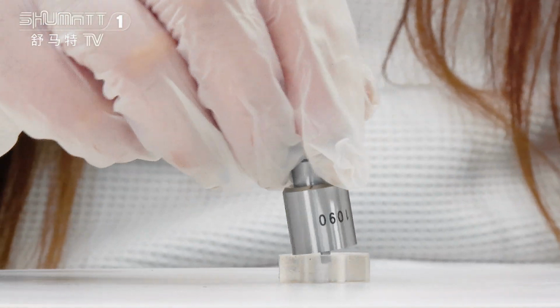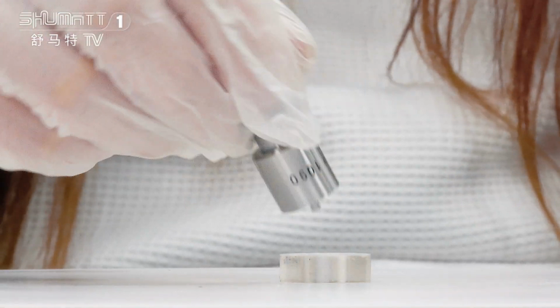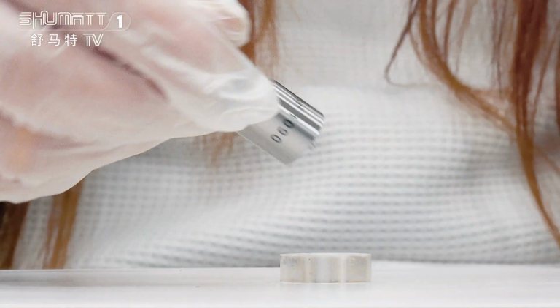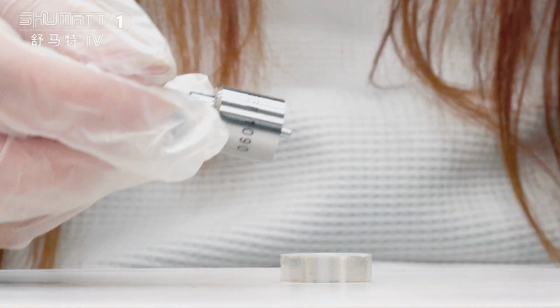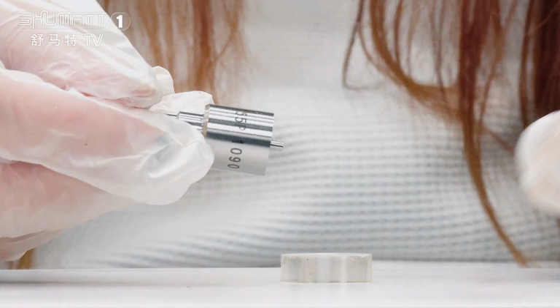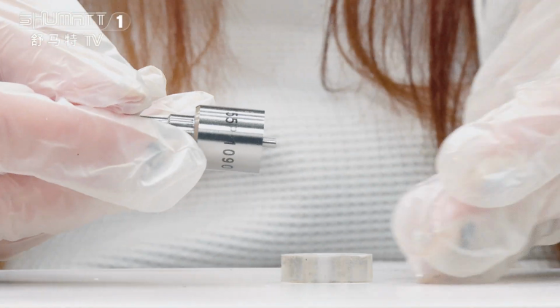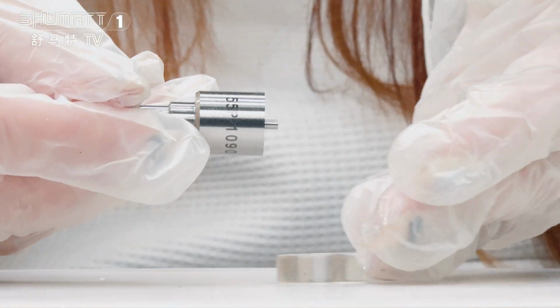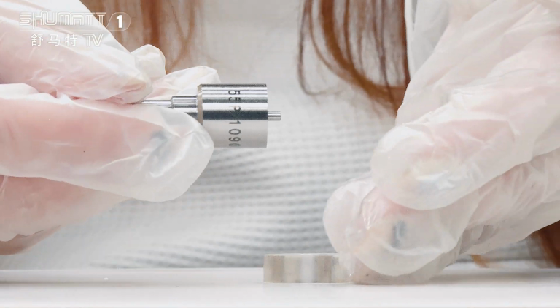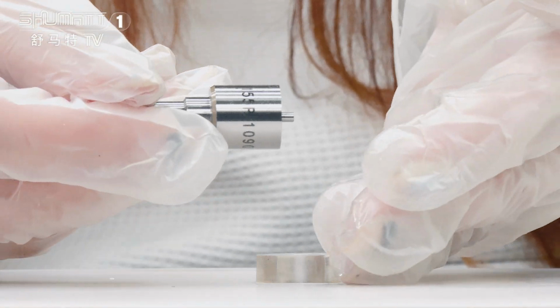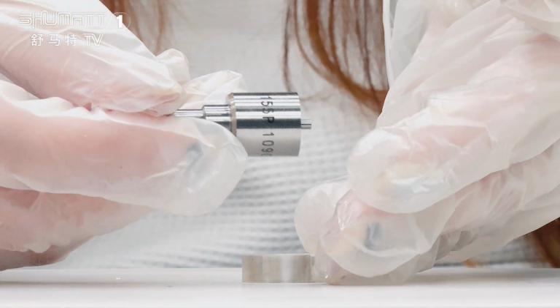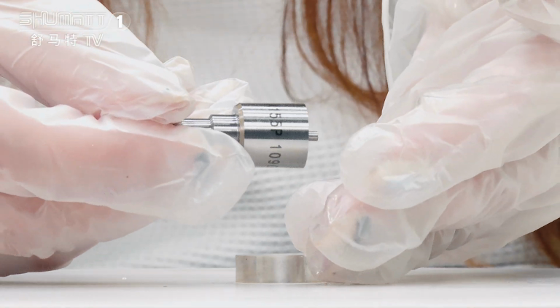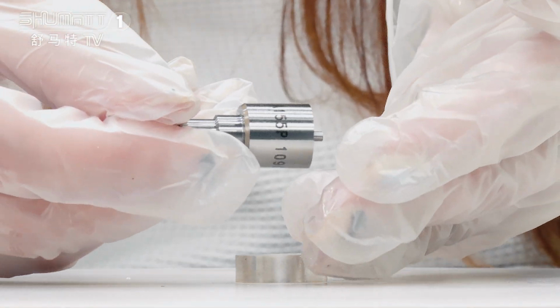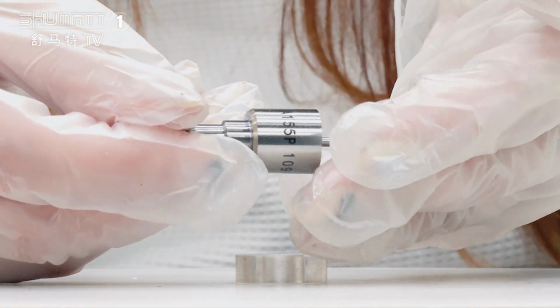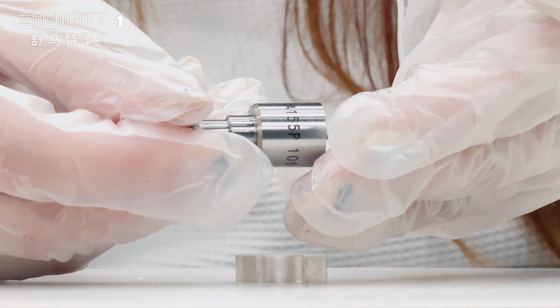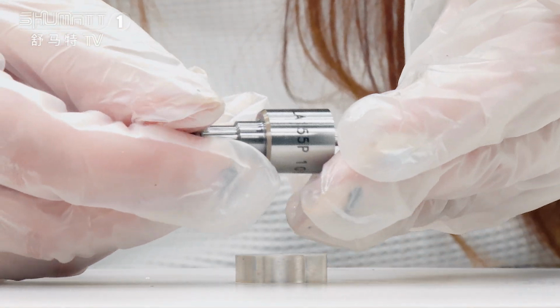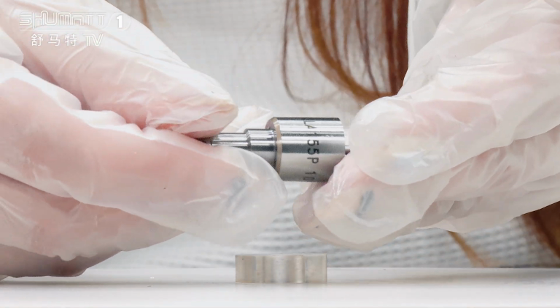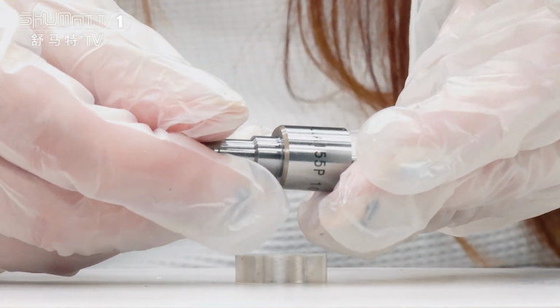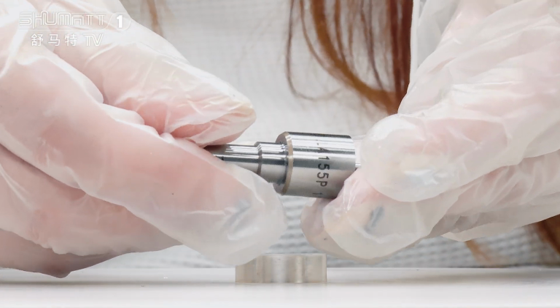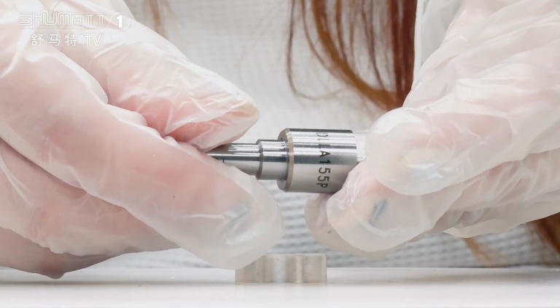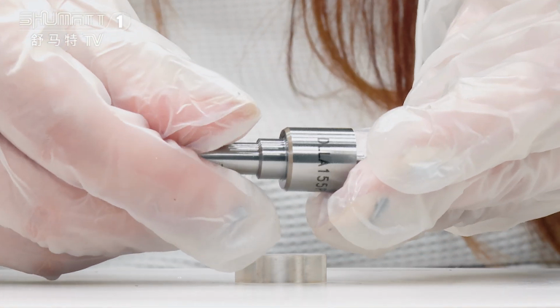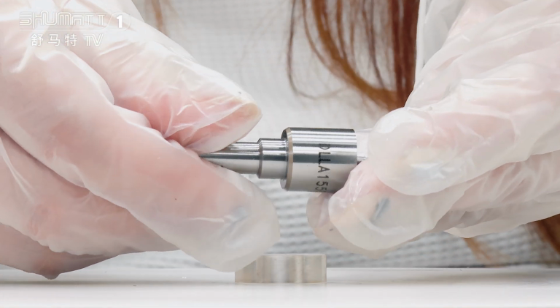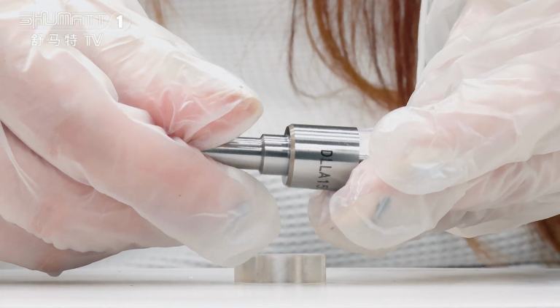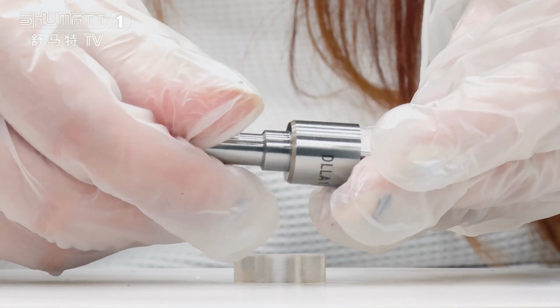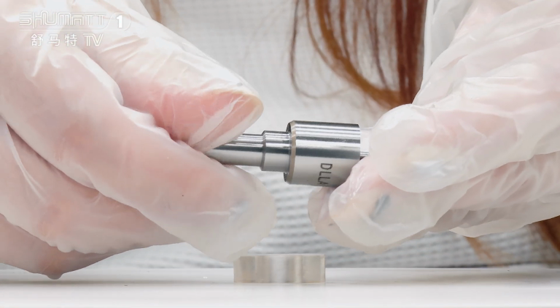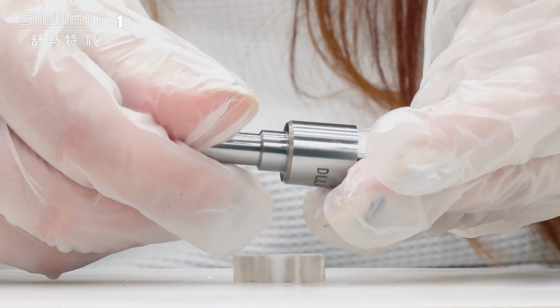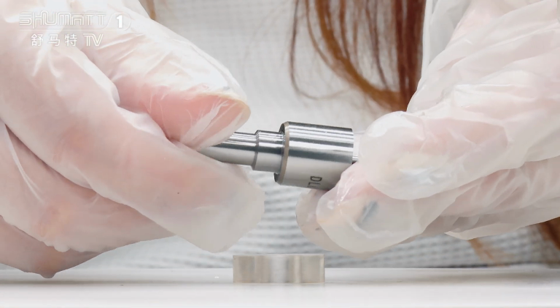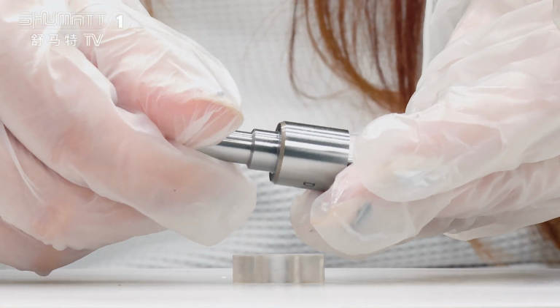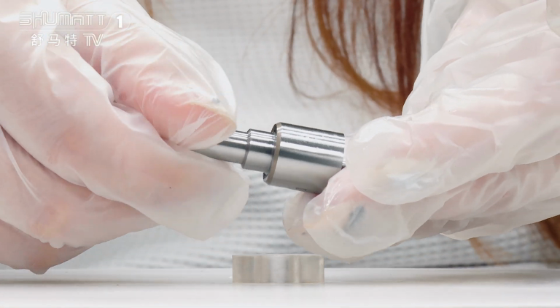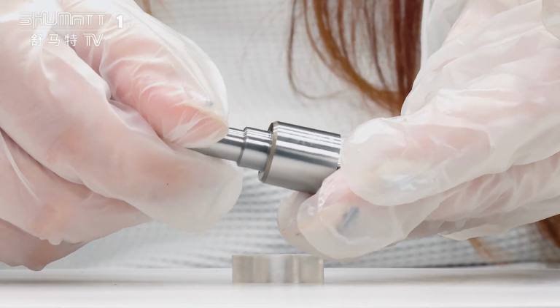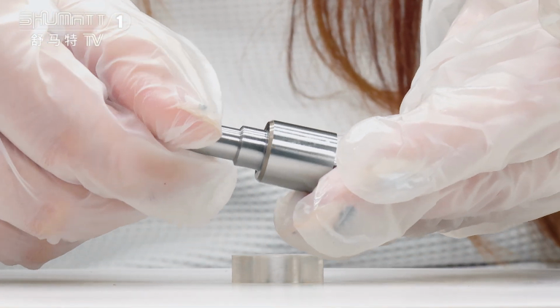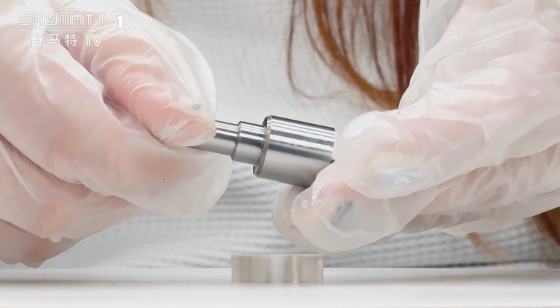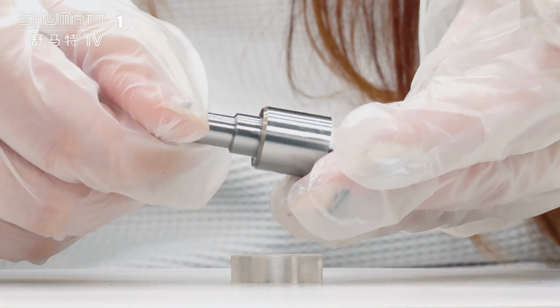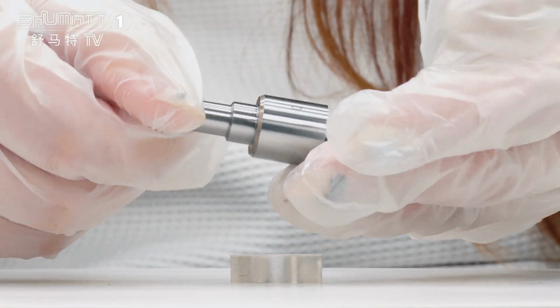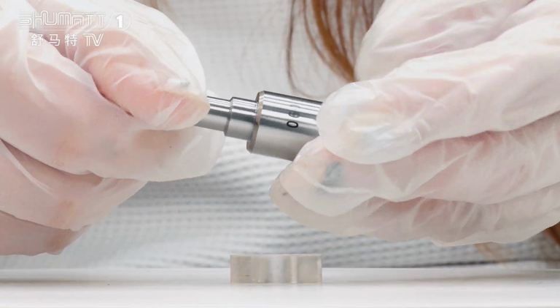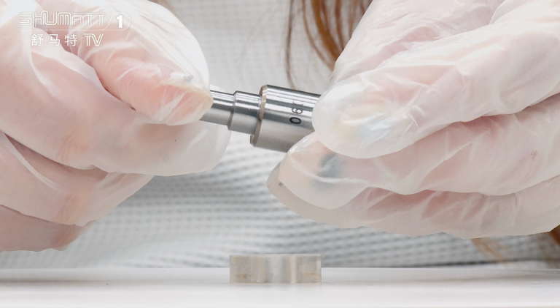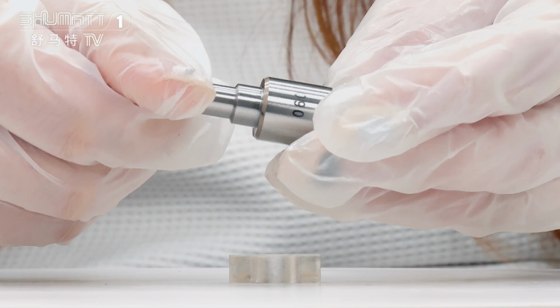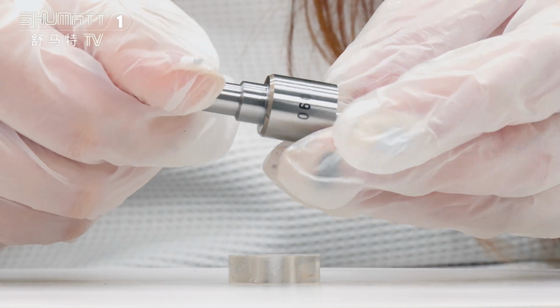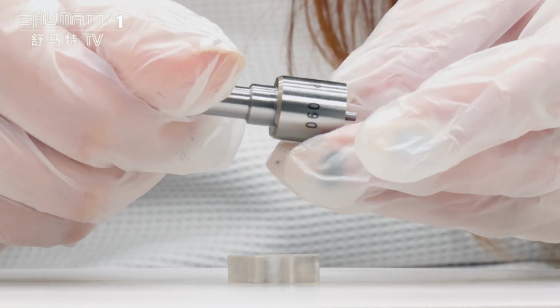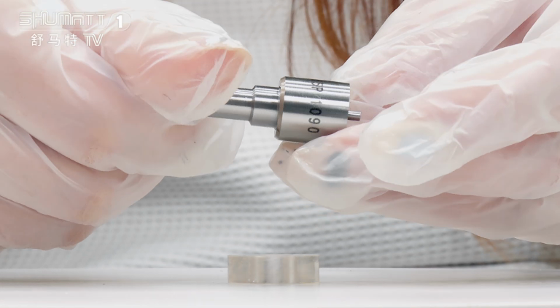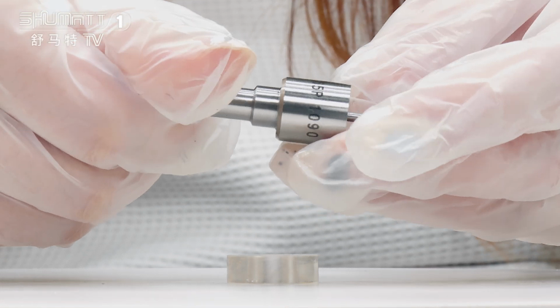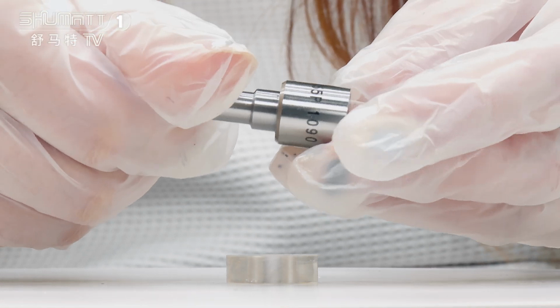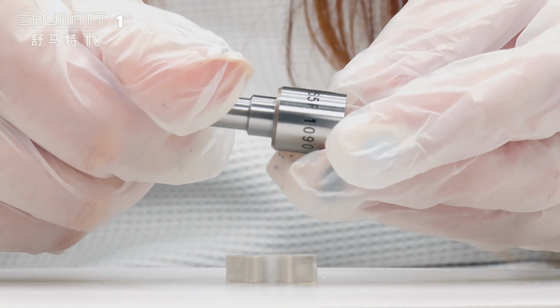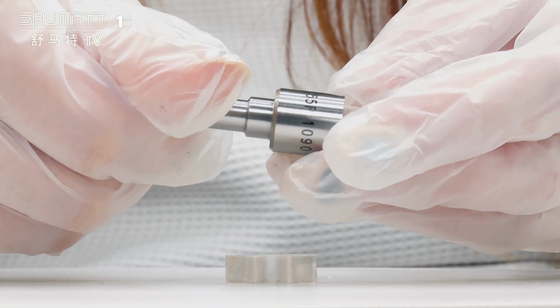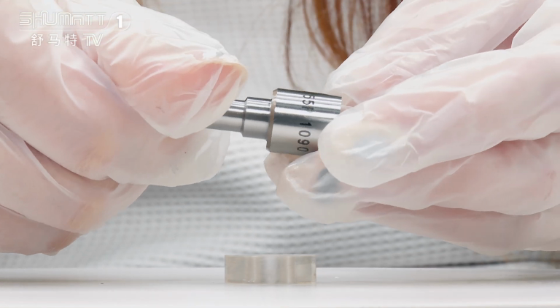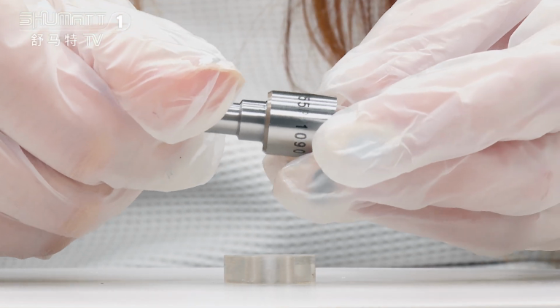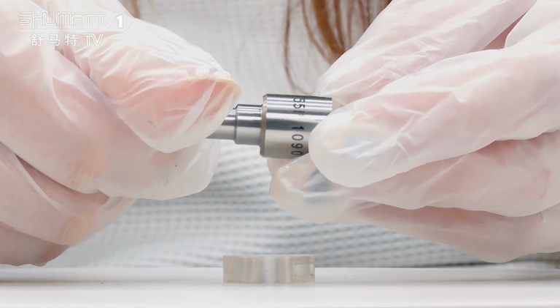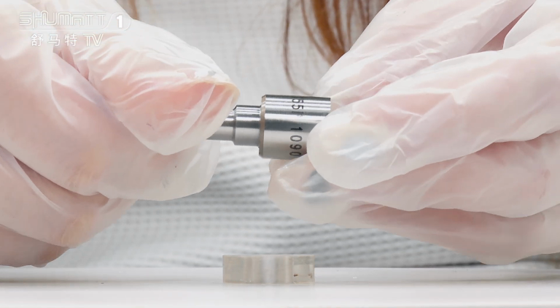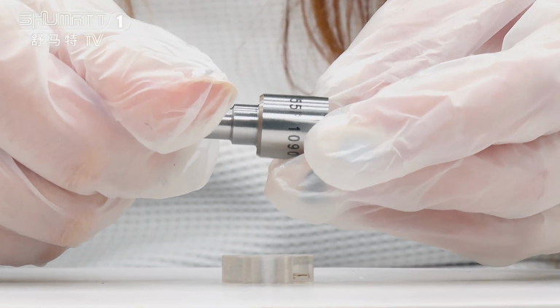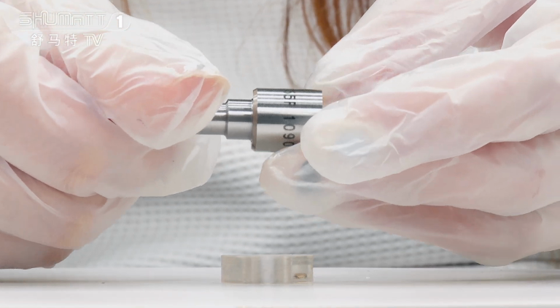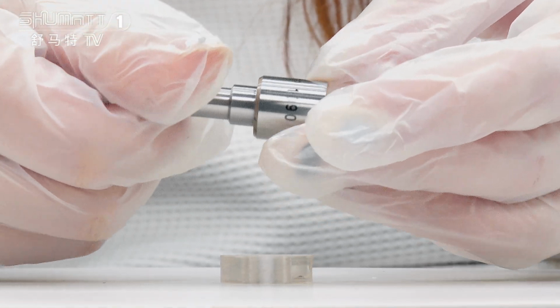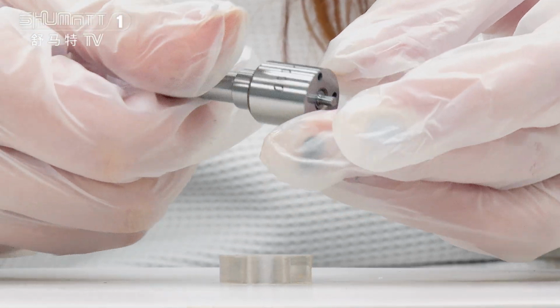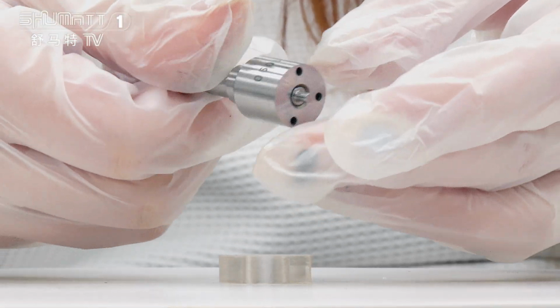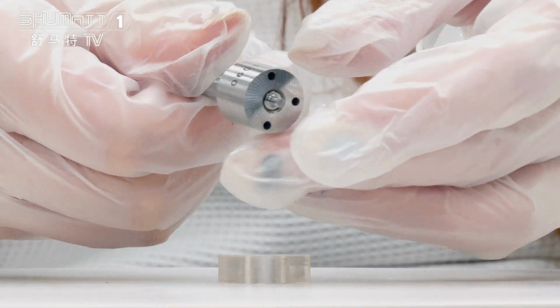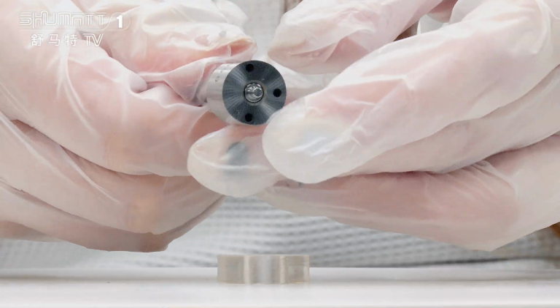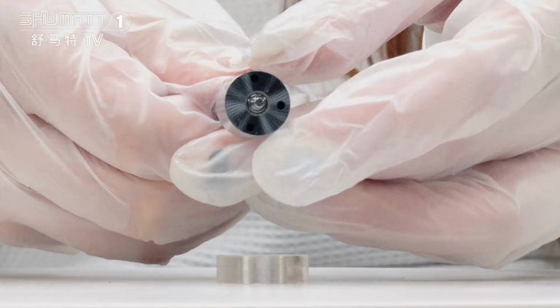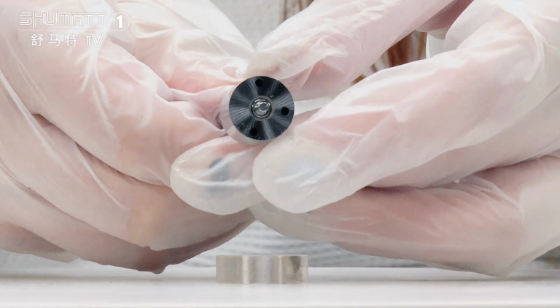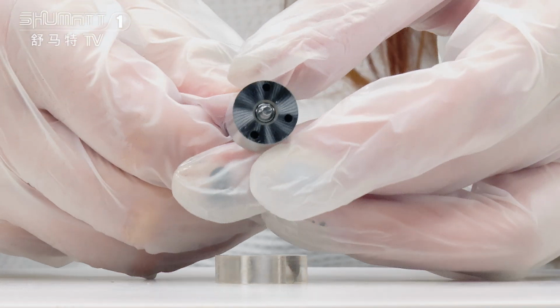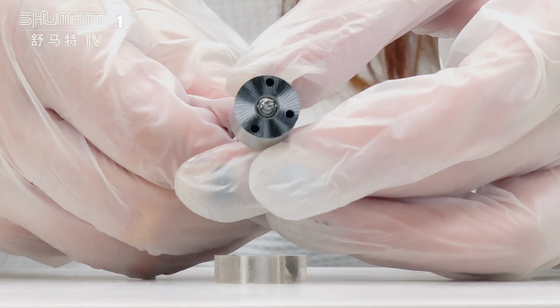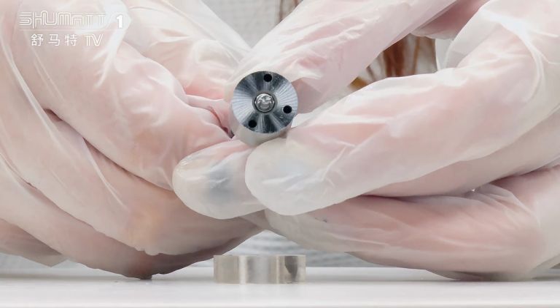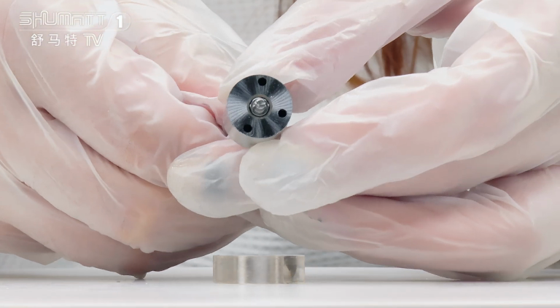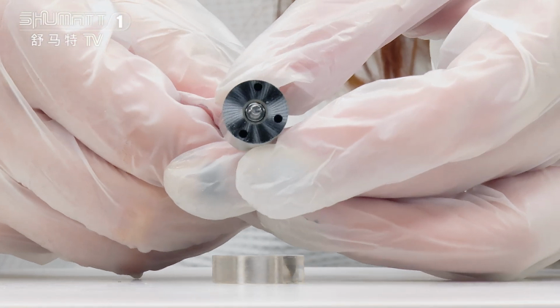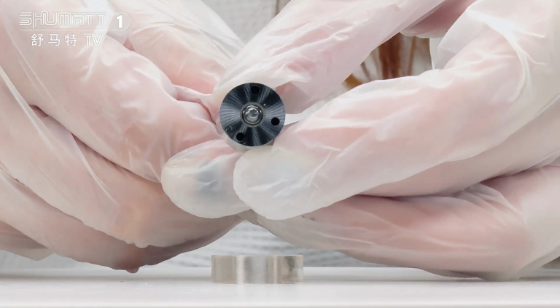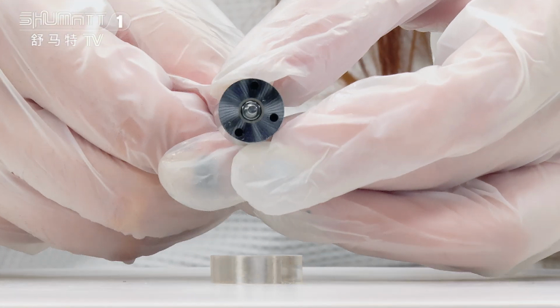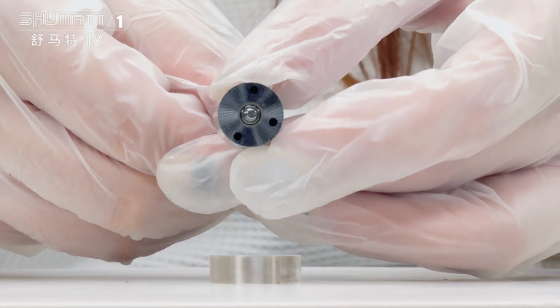Take a look here. On the surface, you will see the engraved number. And this is the nozzle needle.